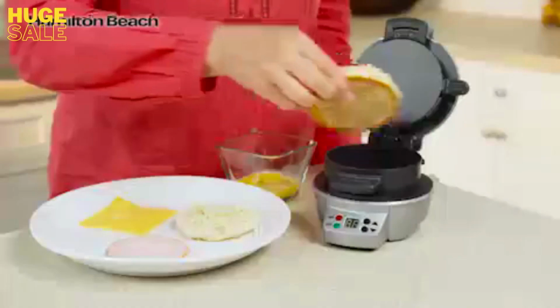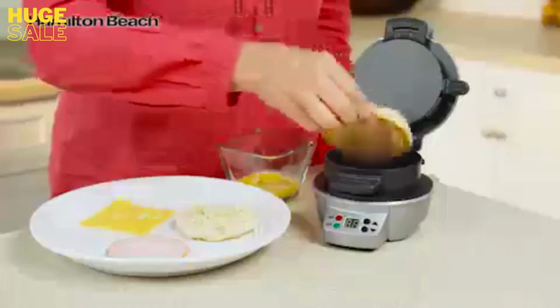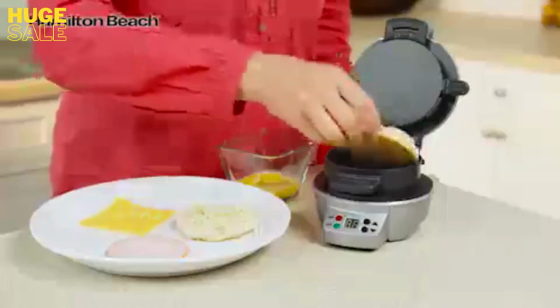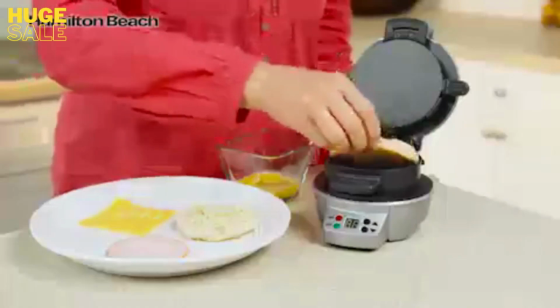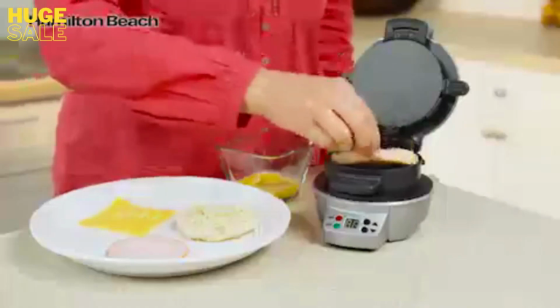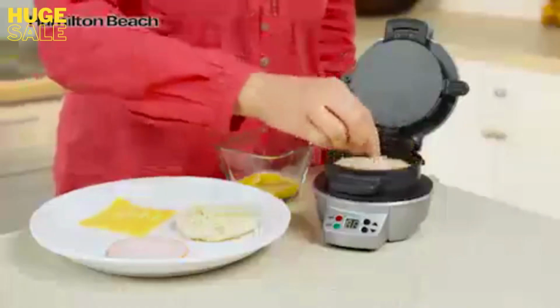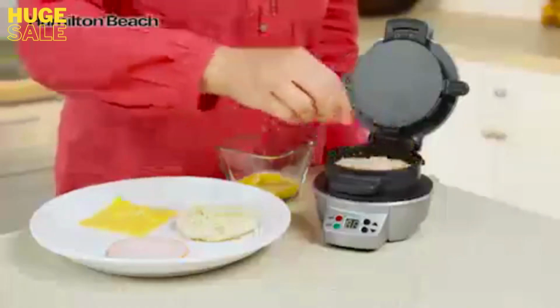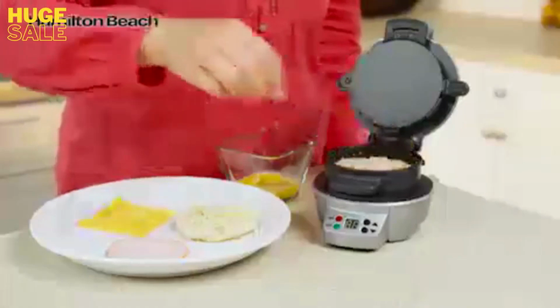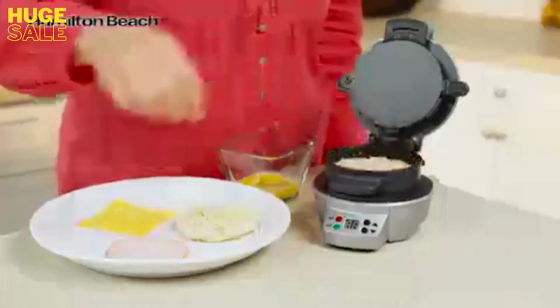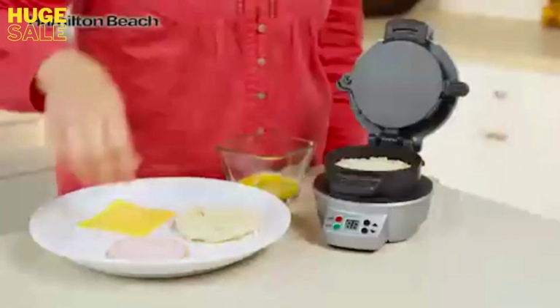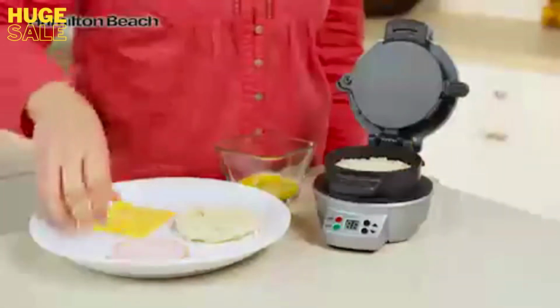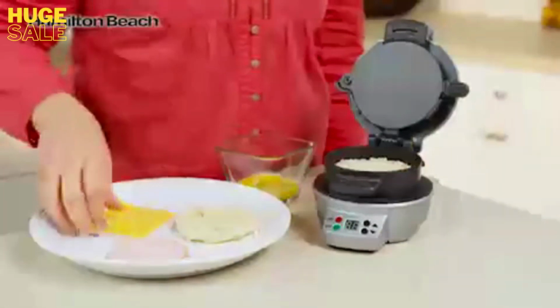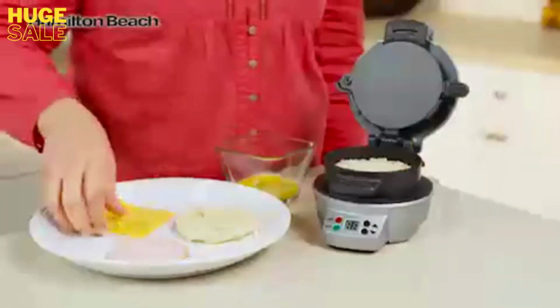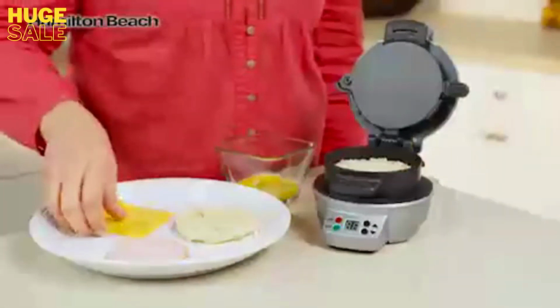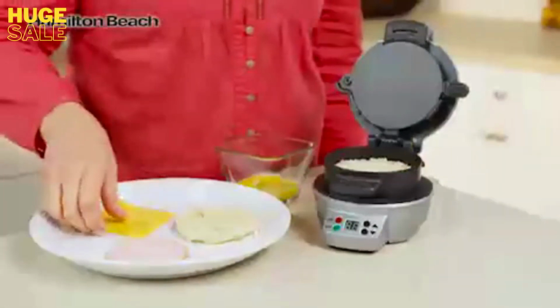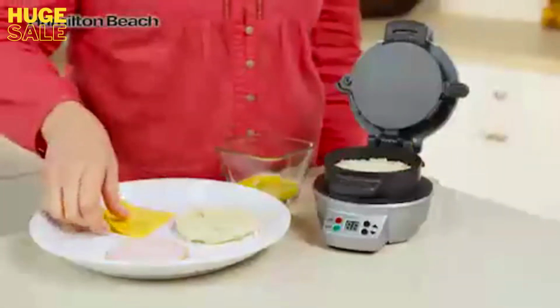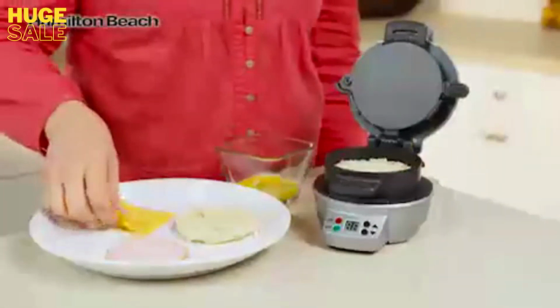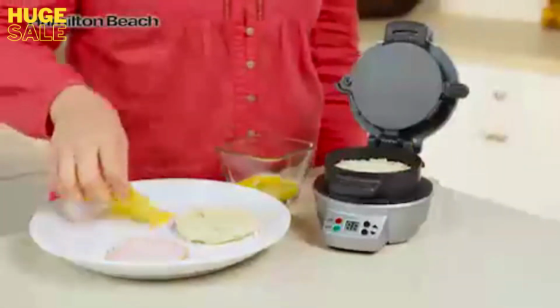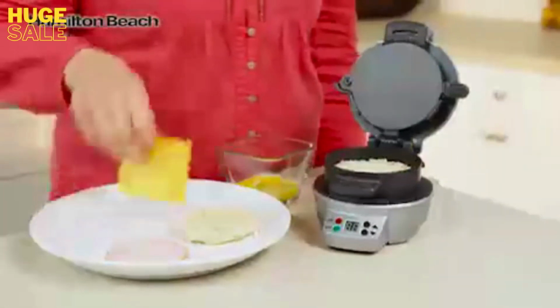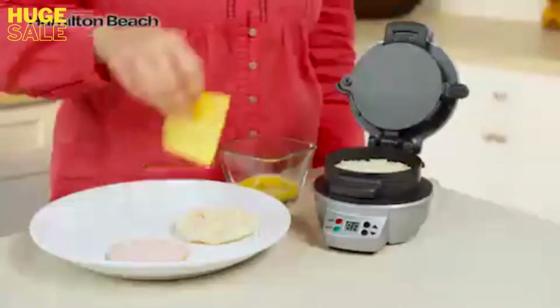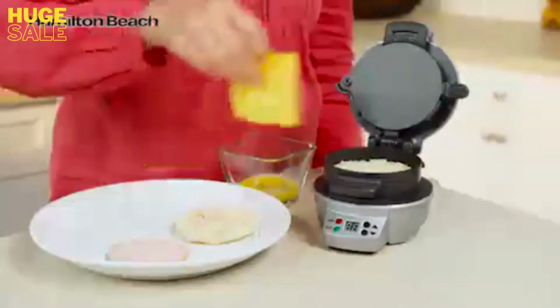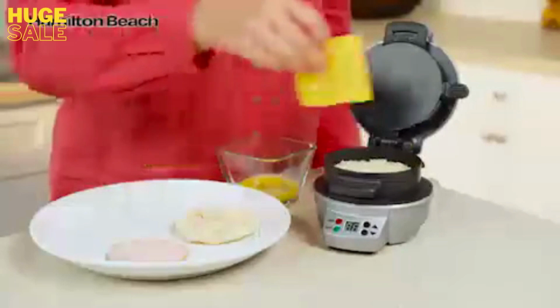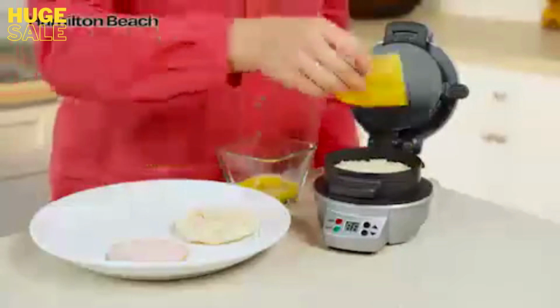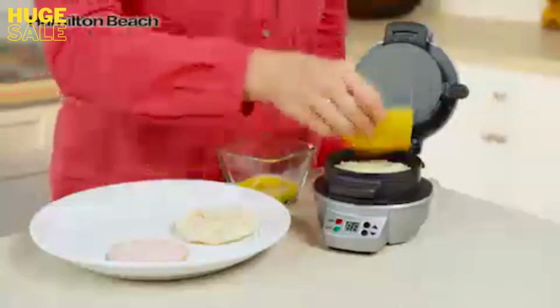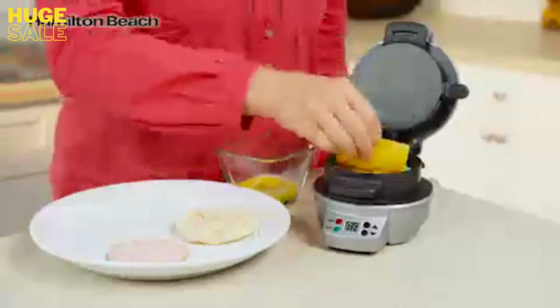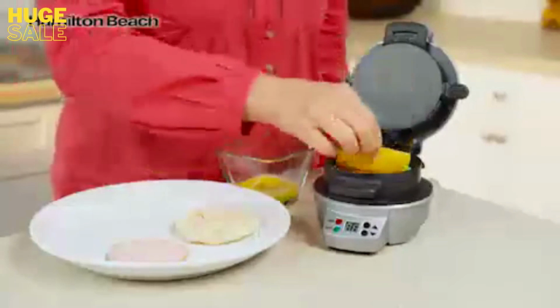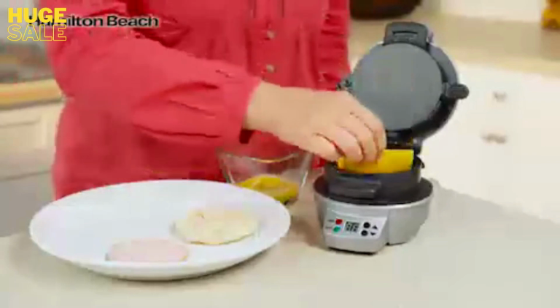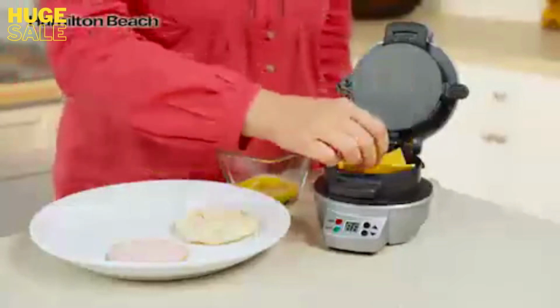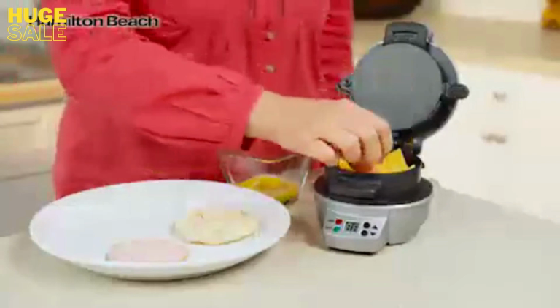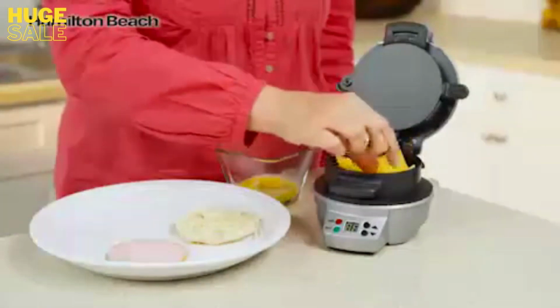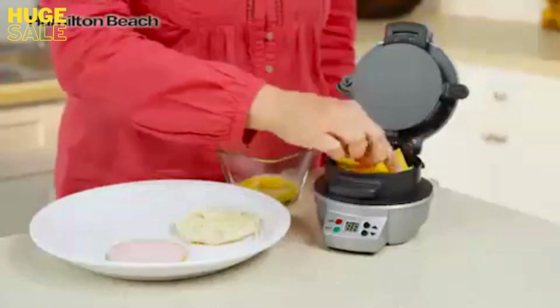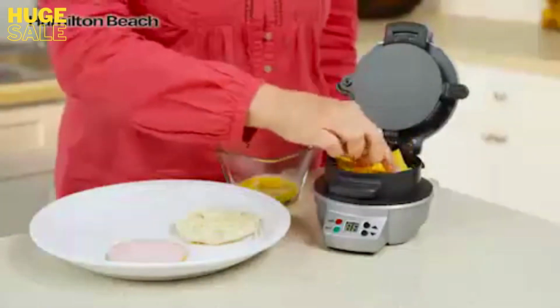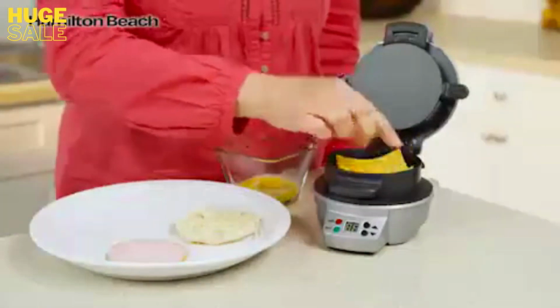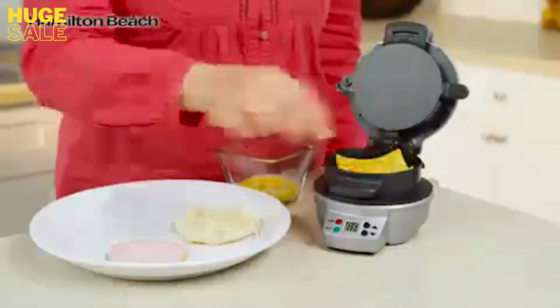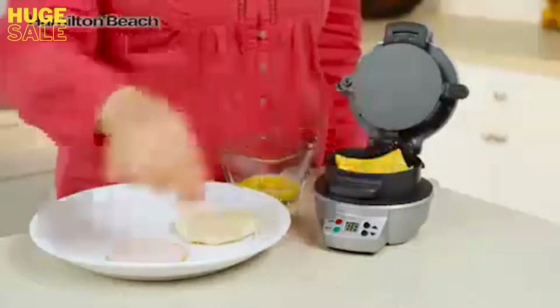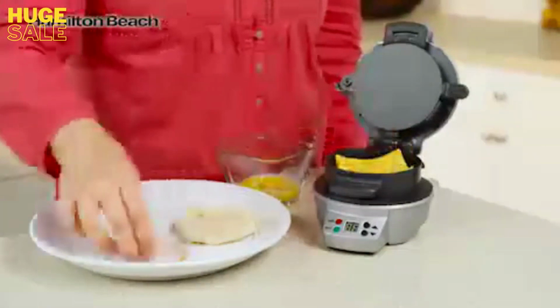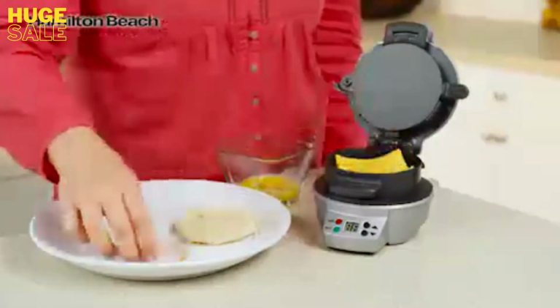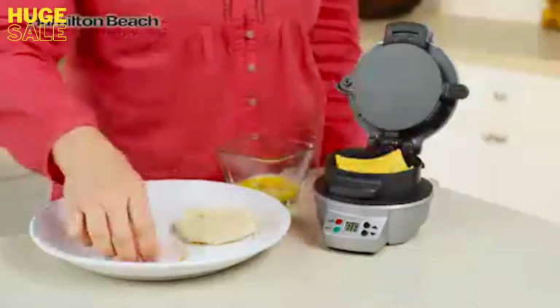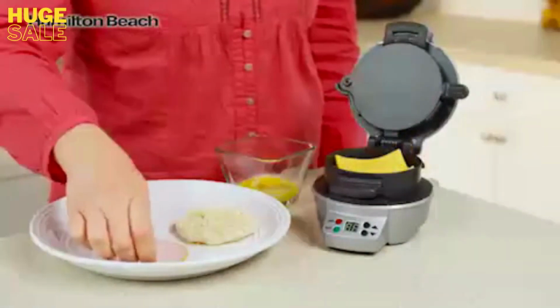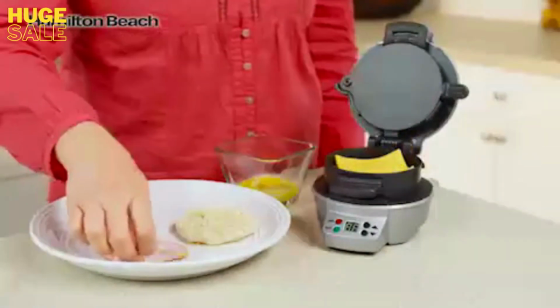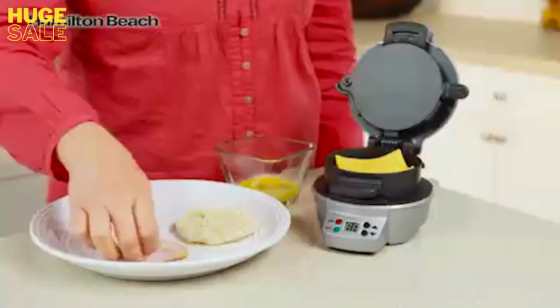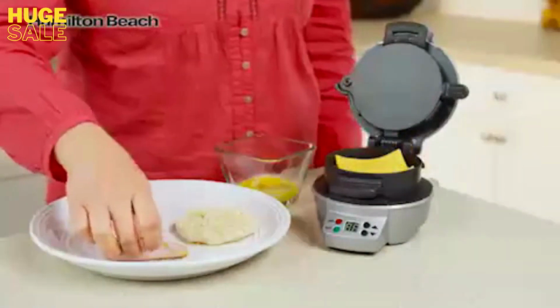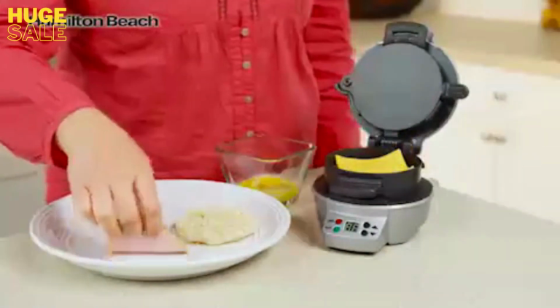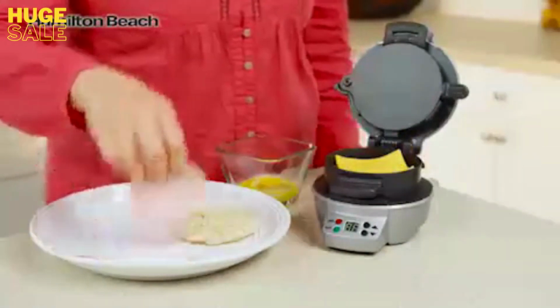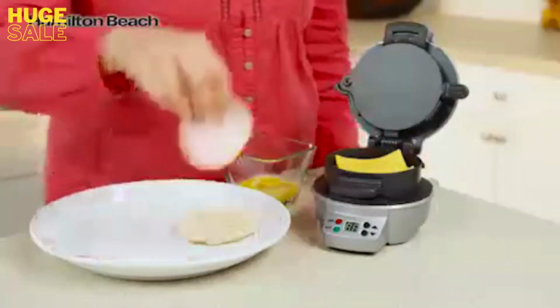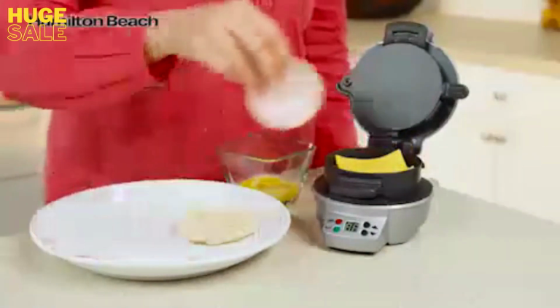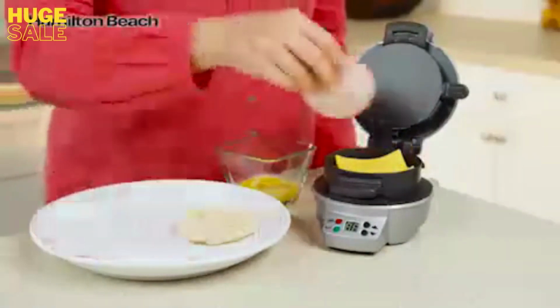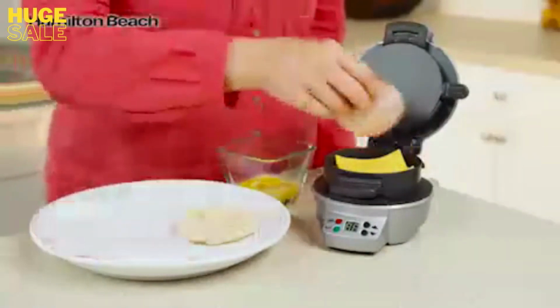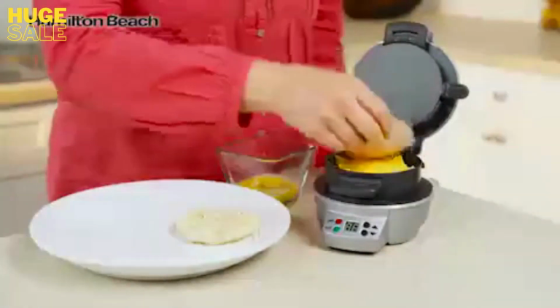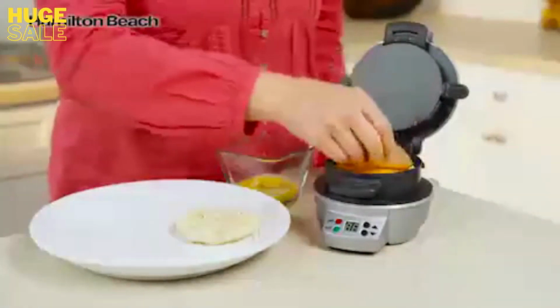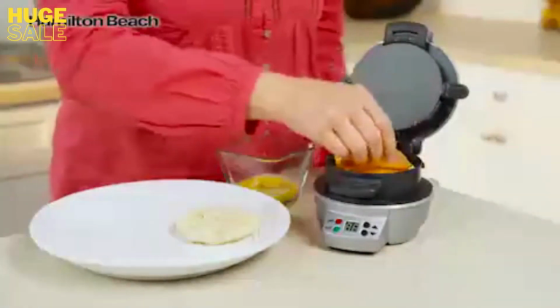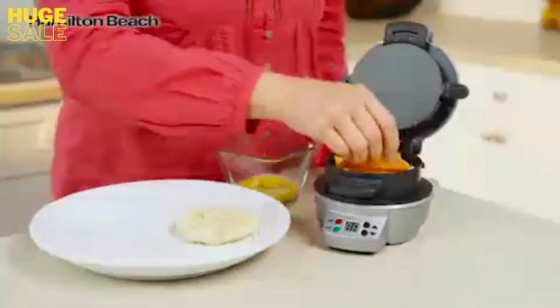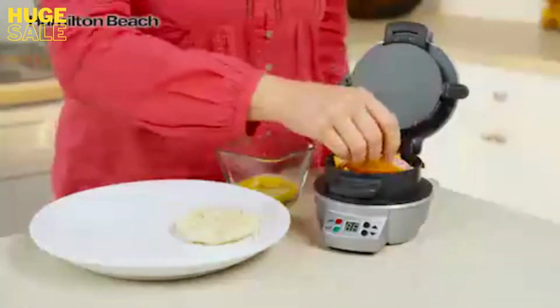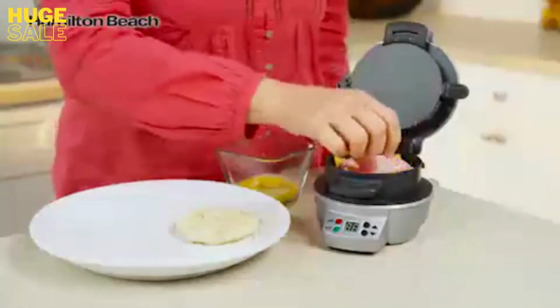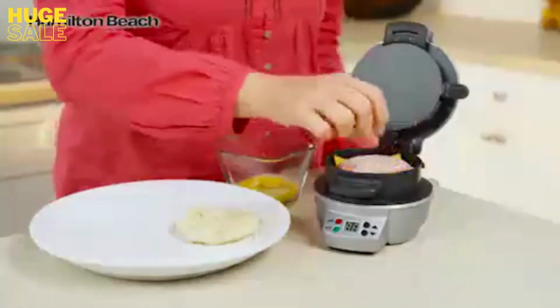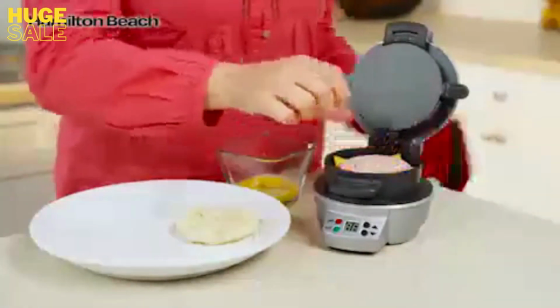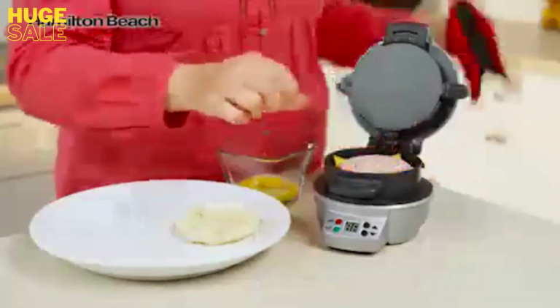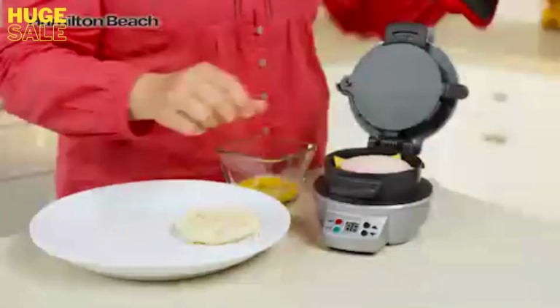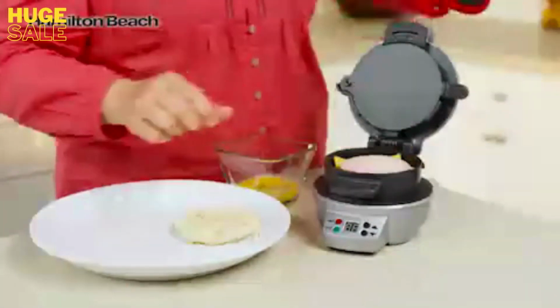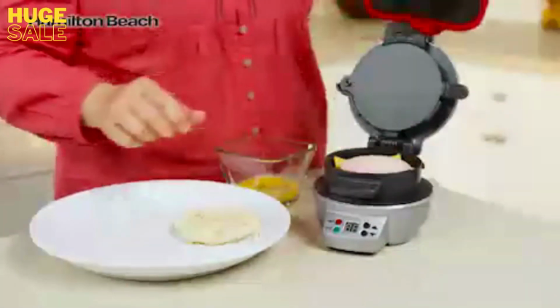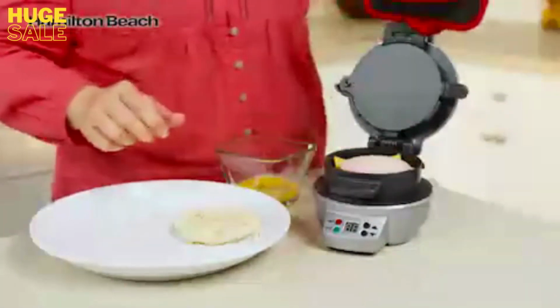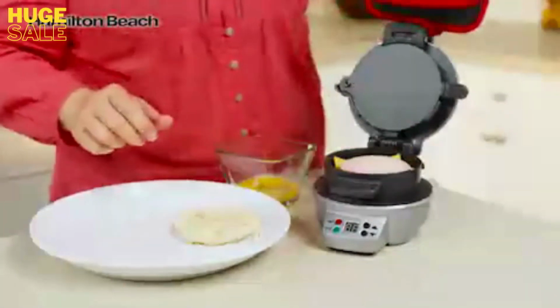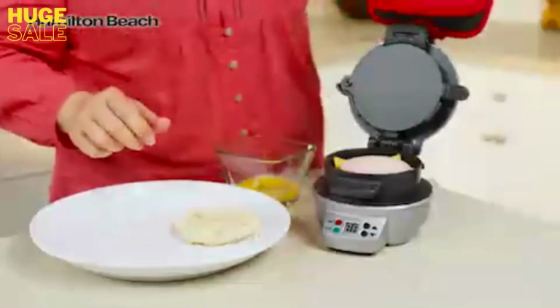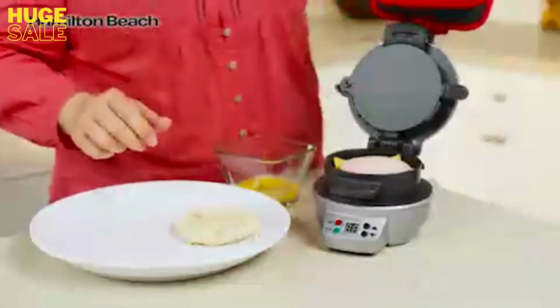Just choose your favorite bread, then layer on your favorite toppings — cheese, precooked meat, or veggies.